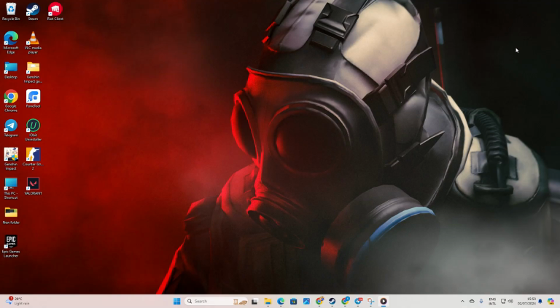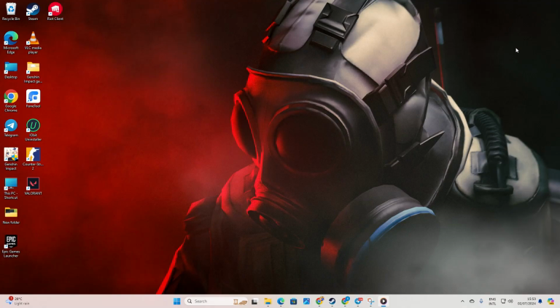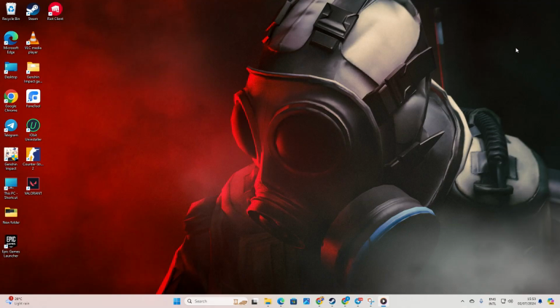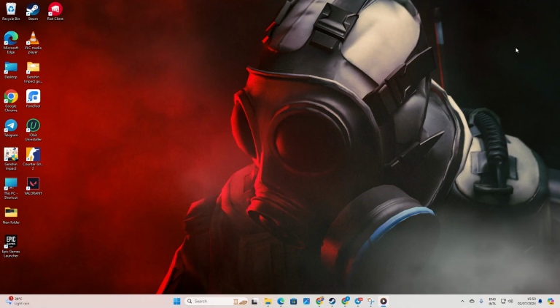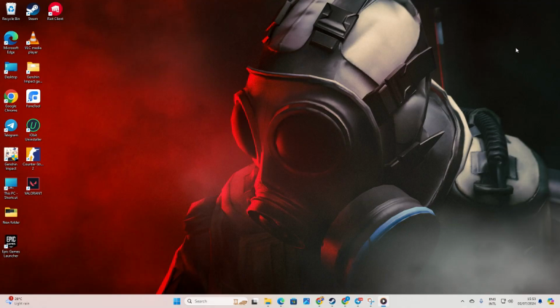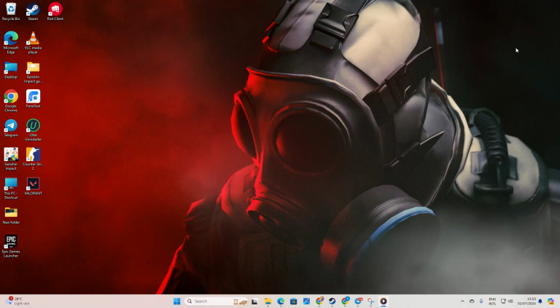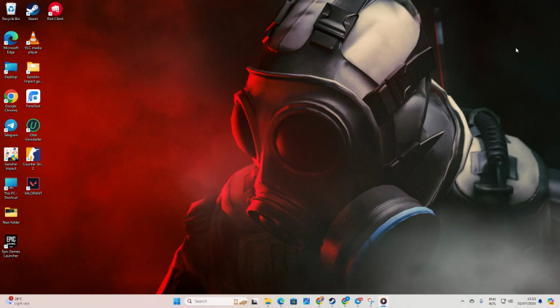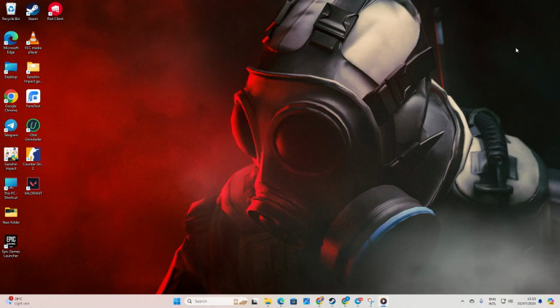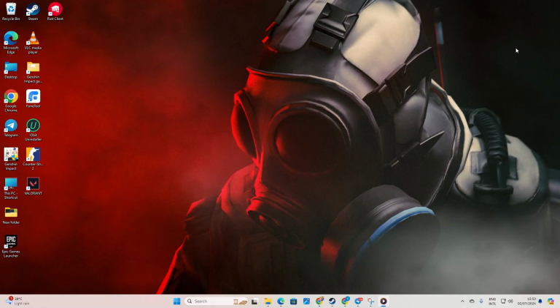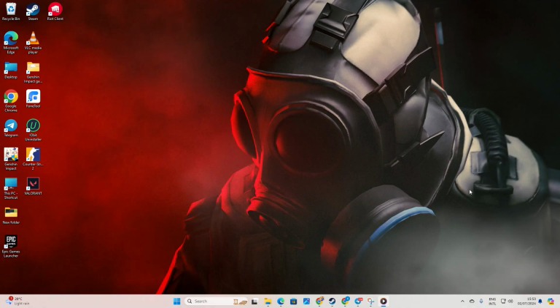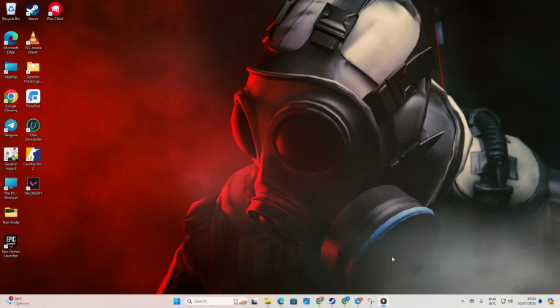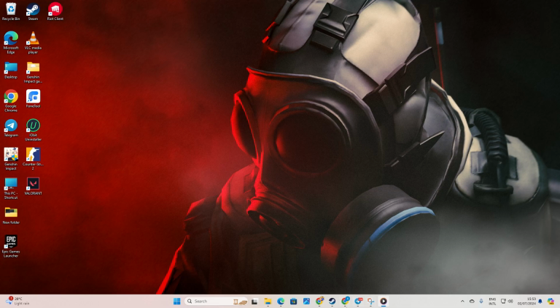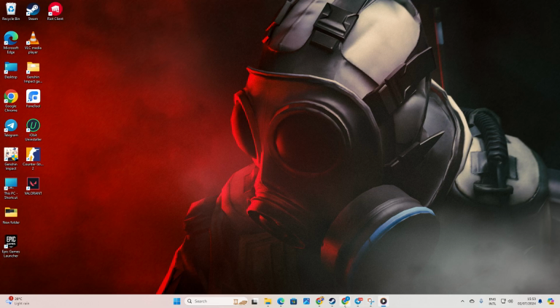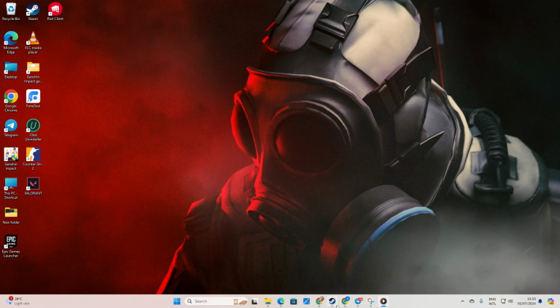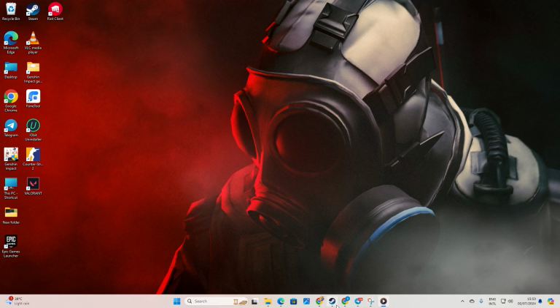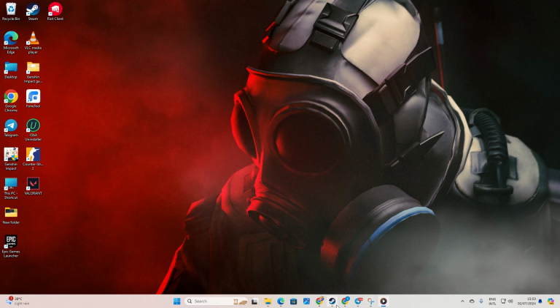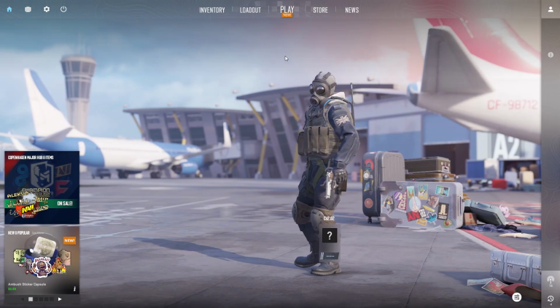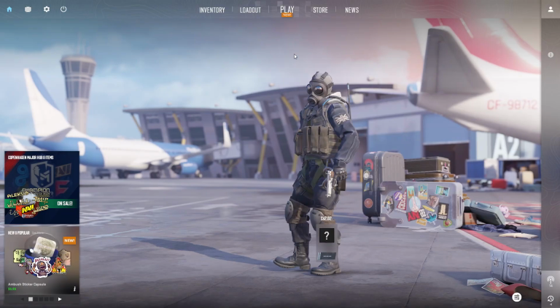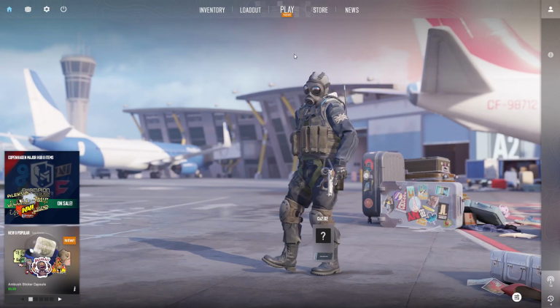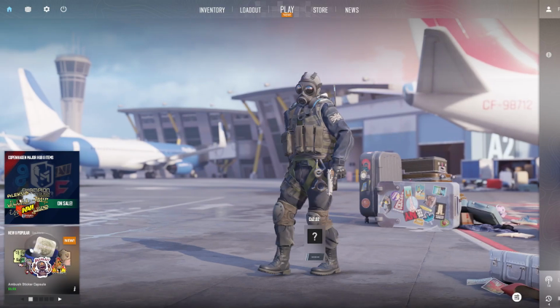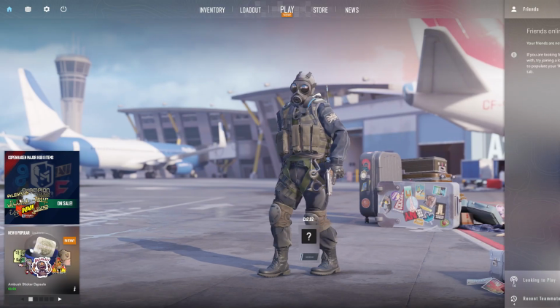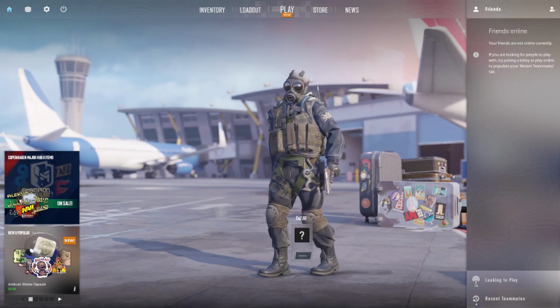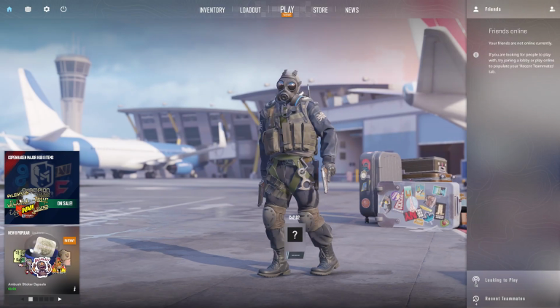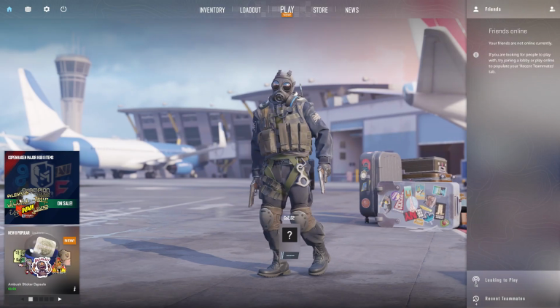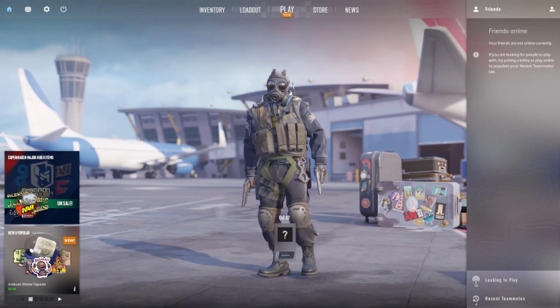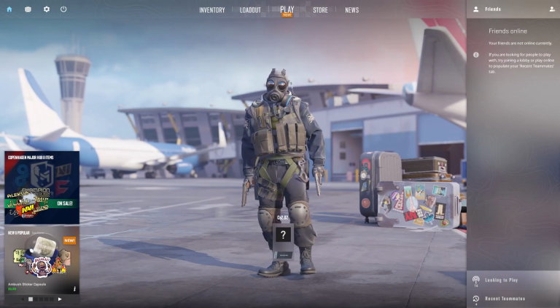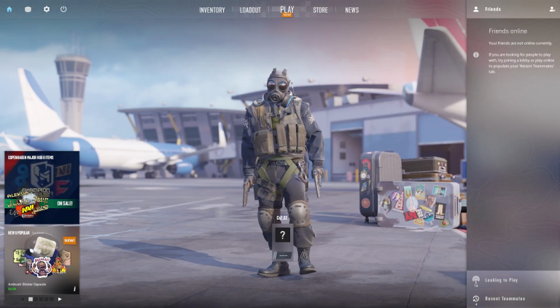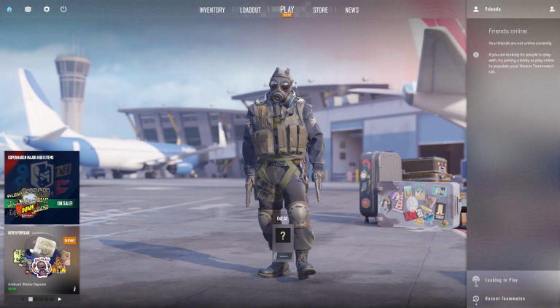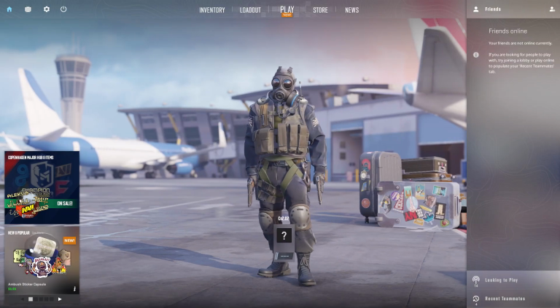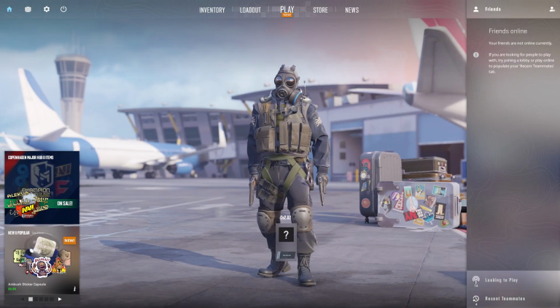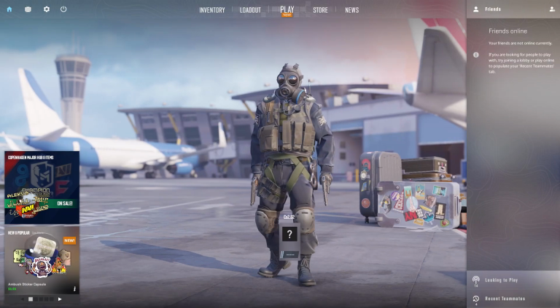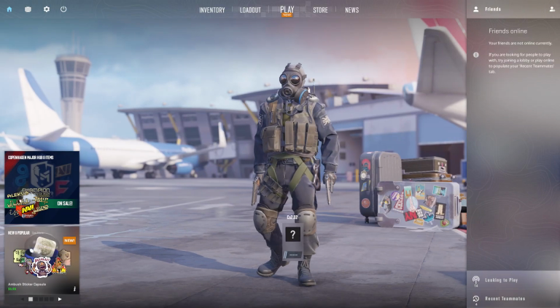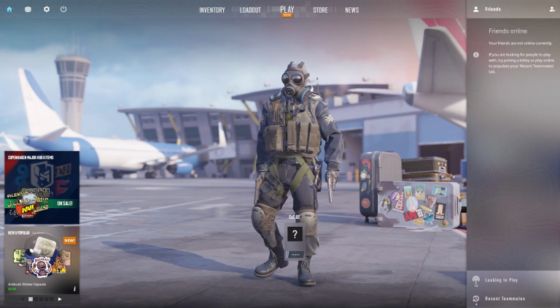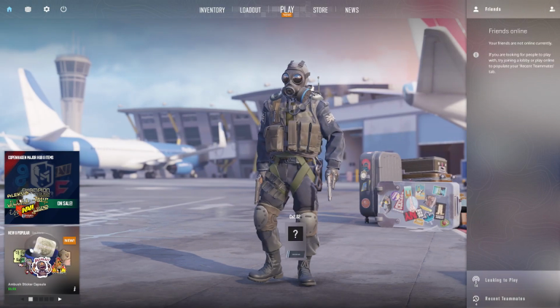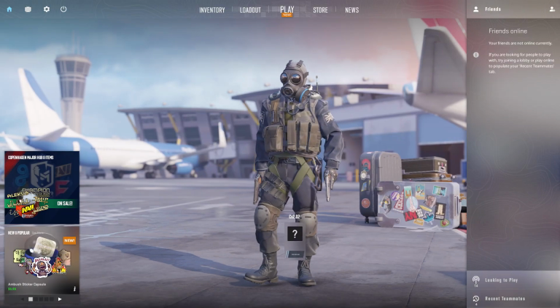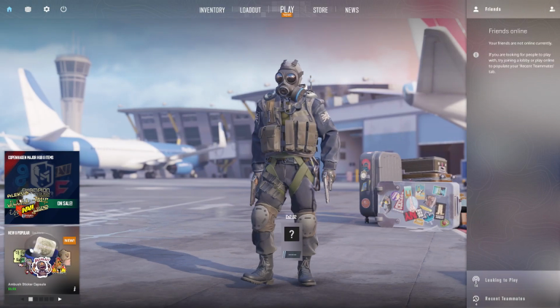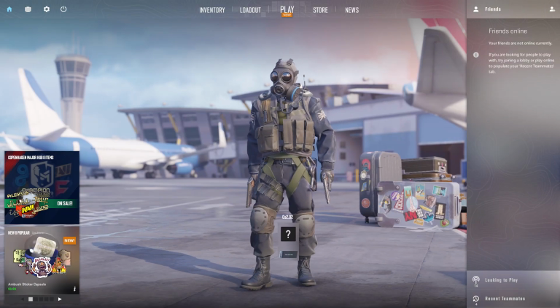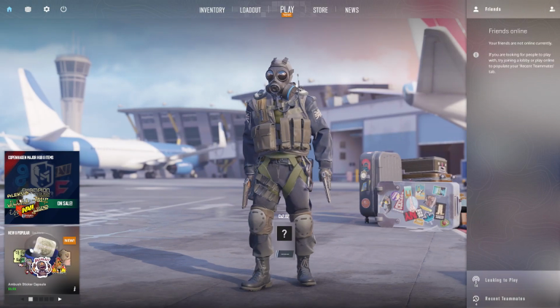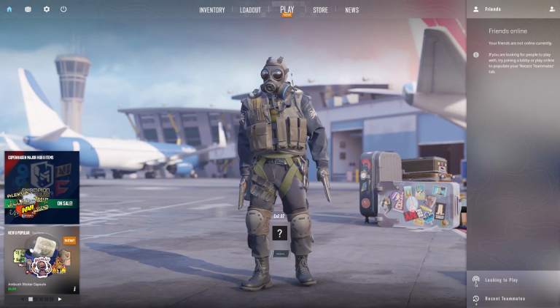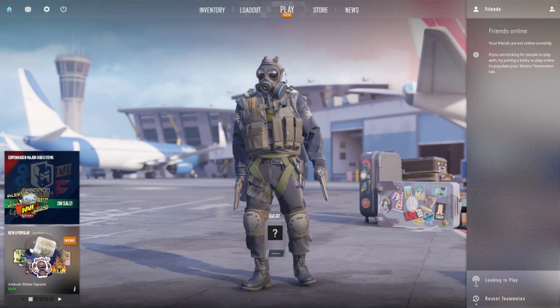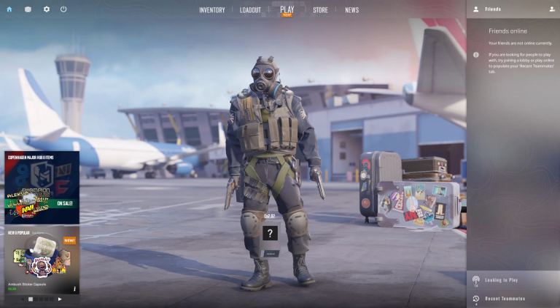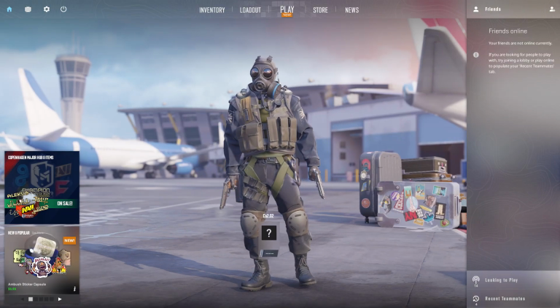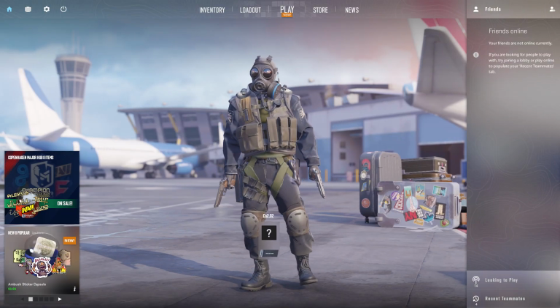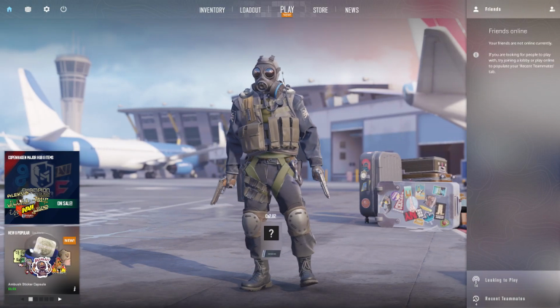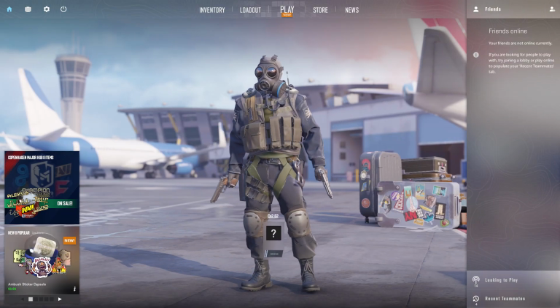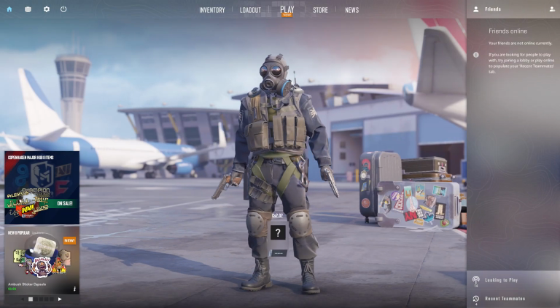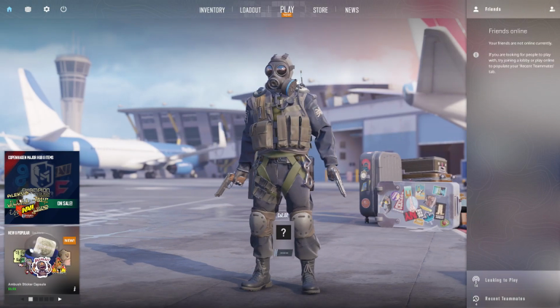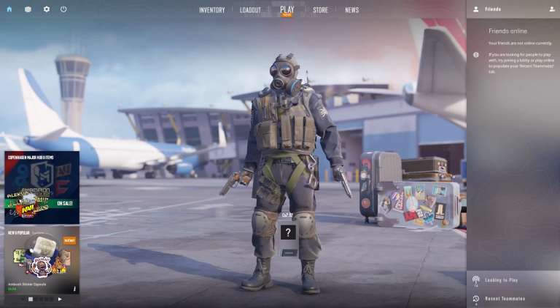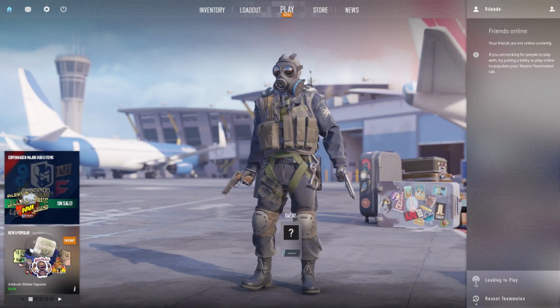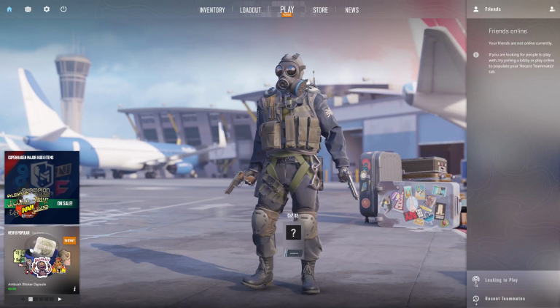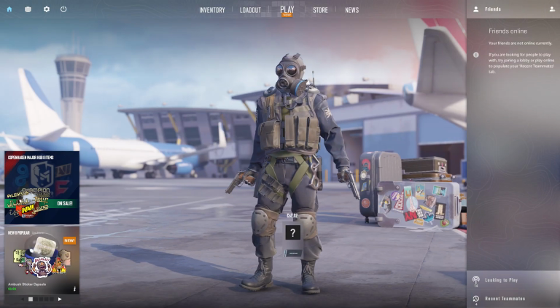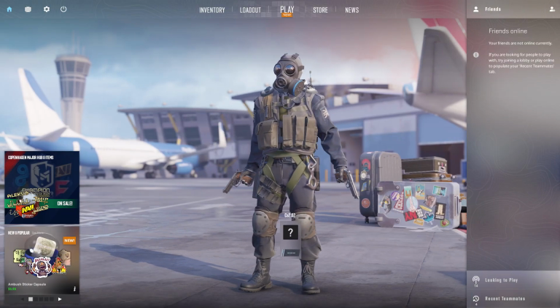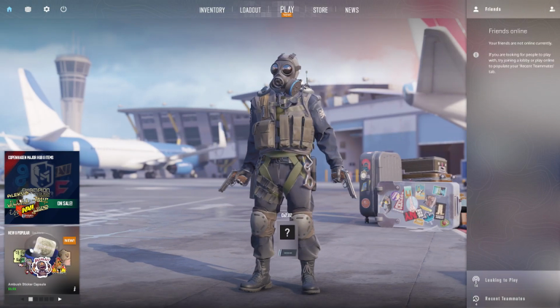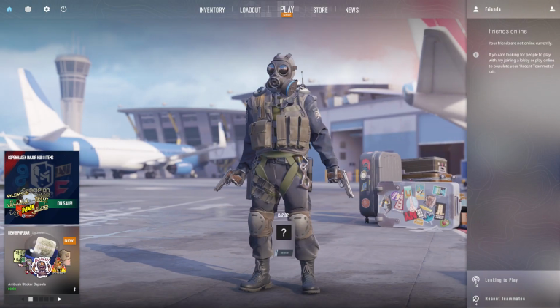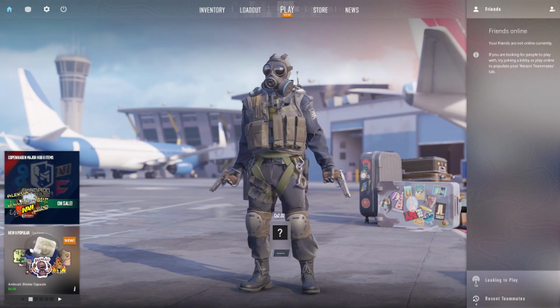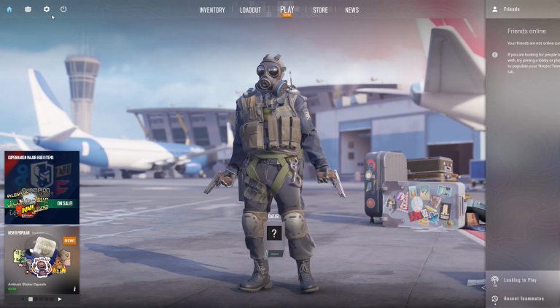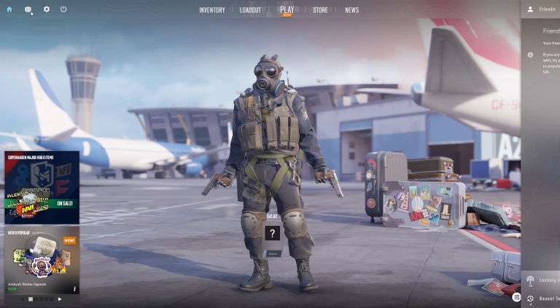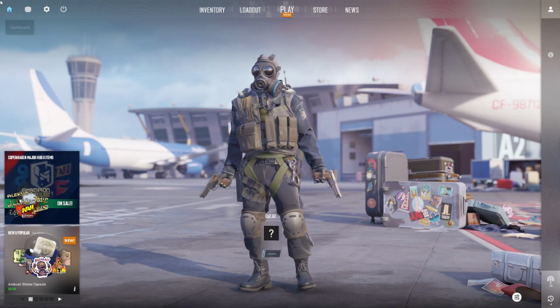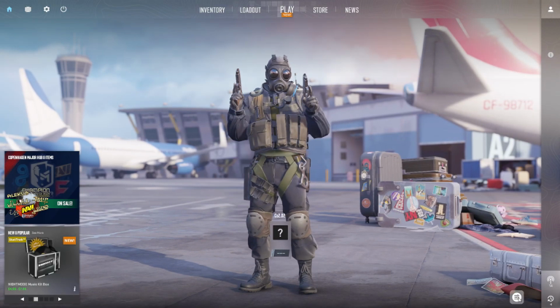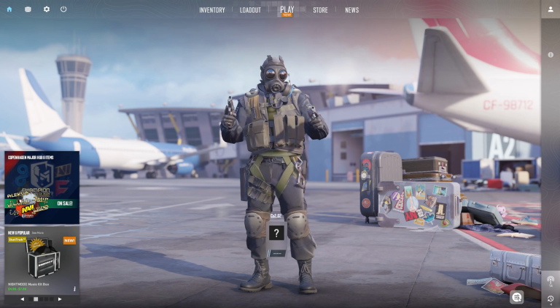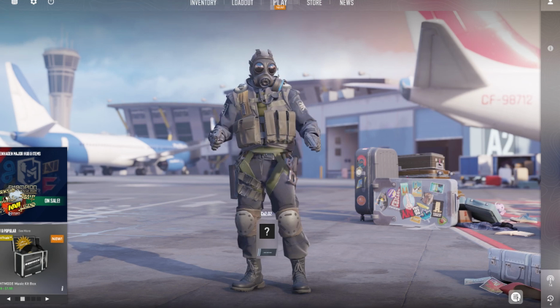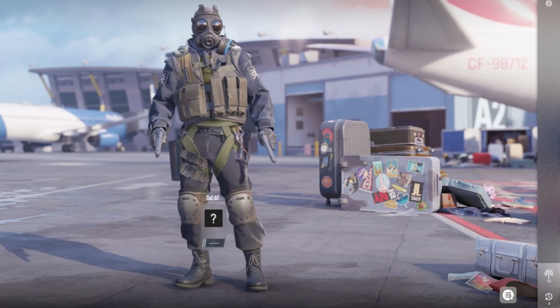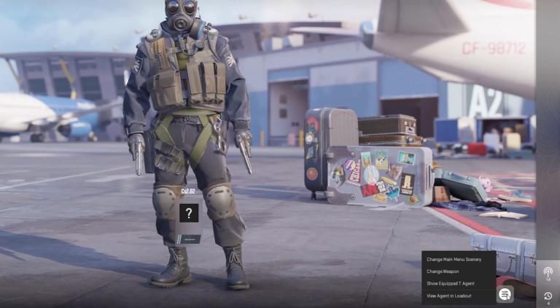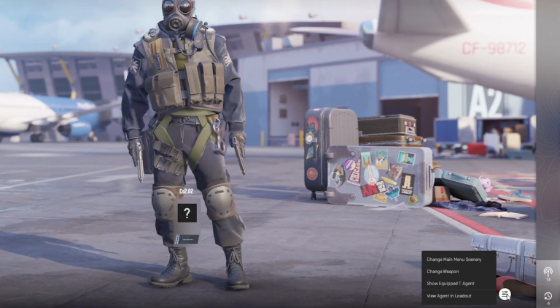First things first, fire off Counter-Strike 2. To change the character, simply click on the icon located in the lower right corner of the screen.